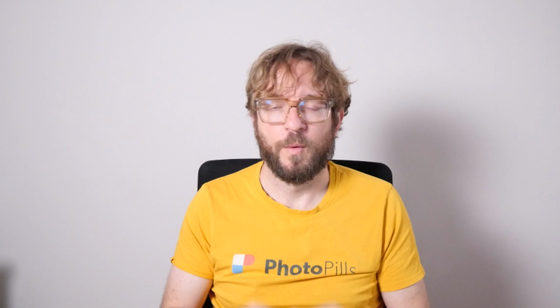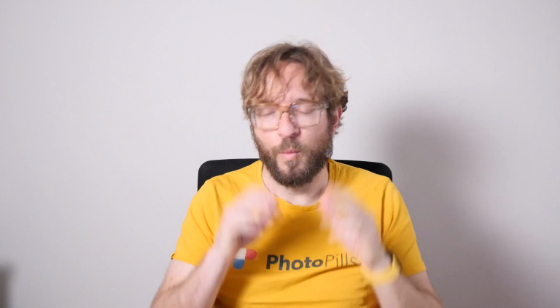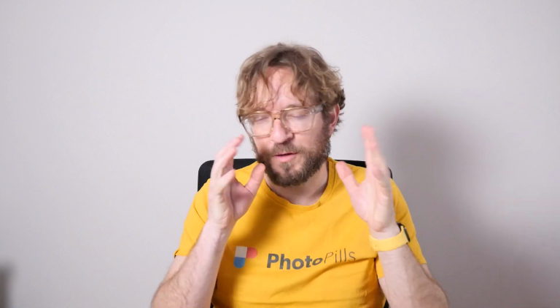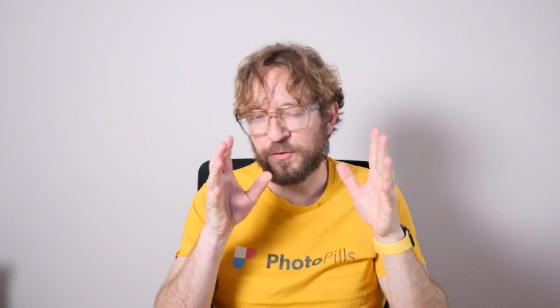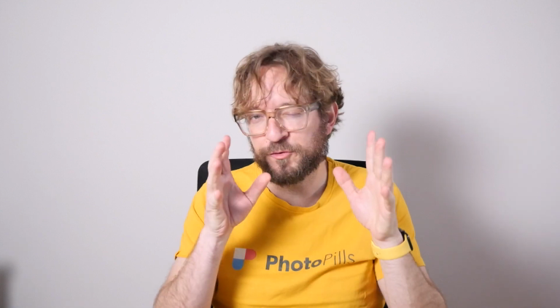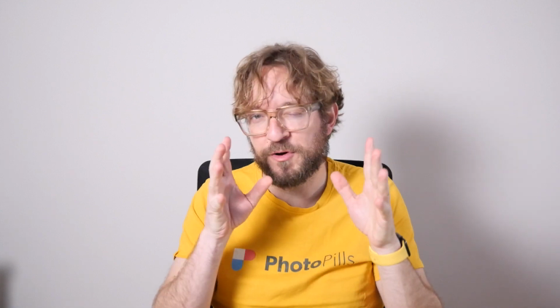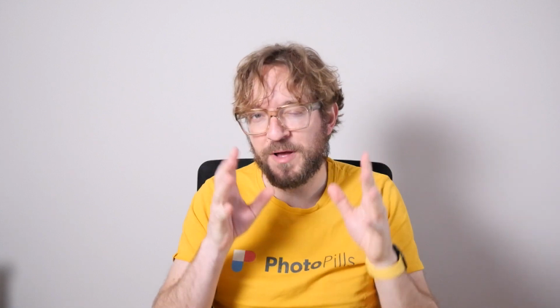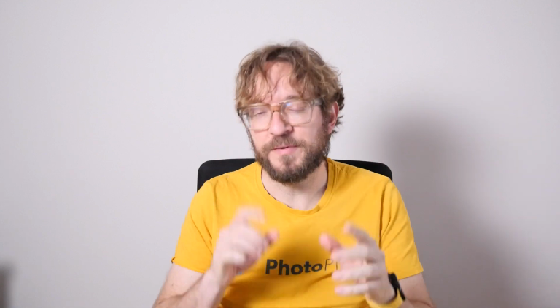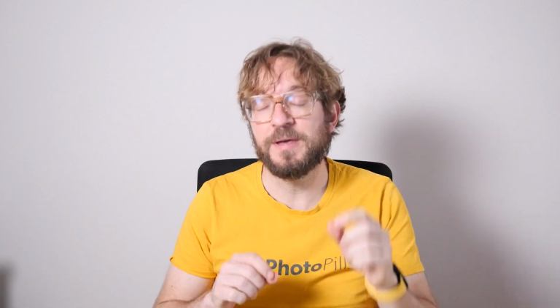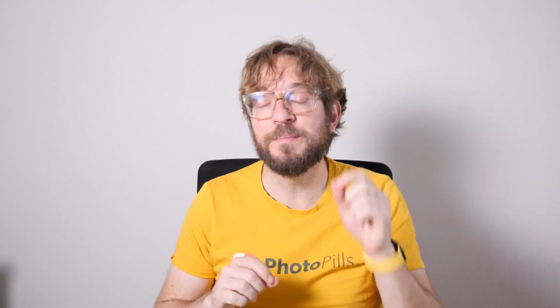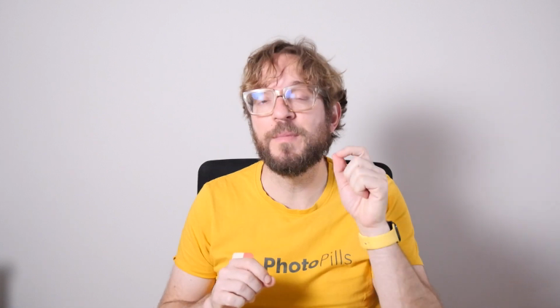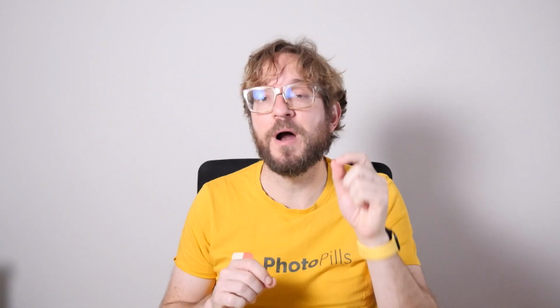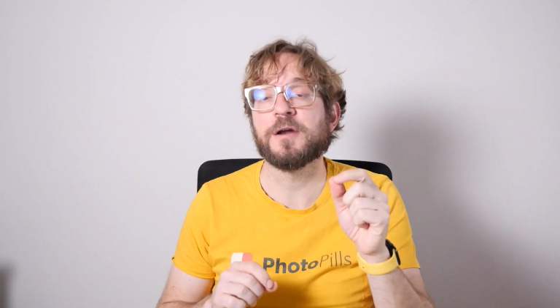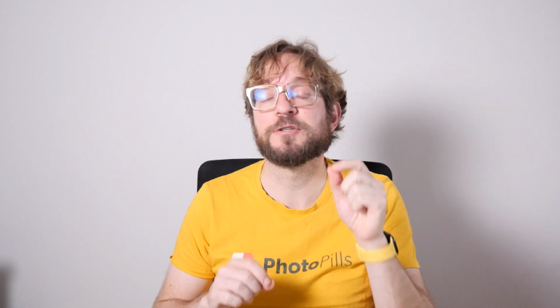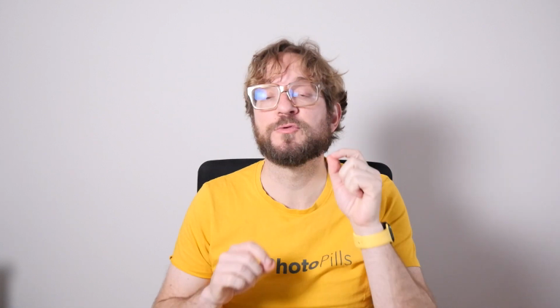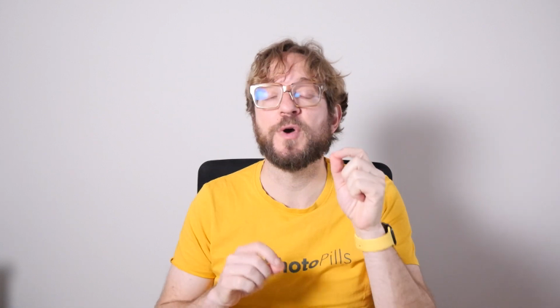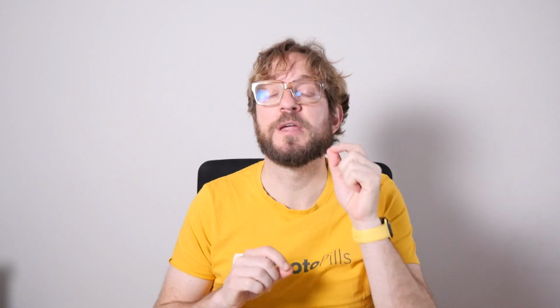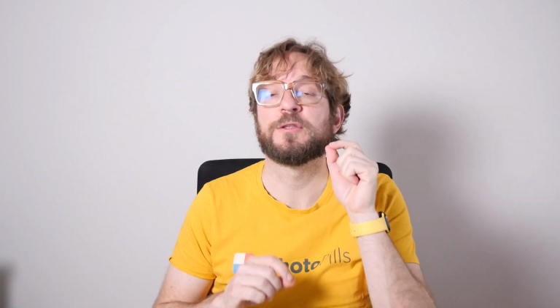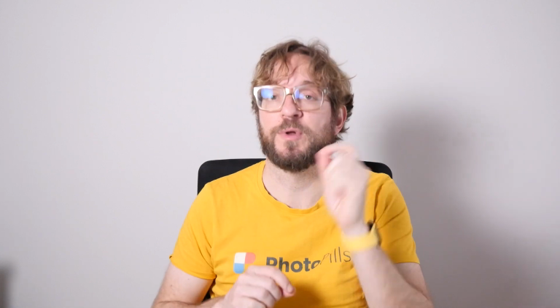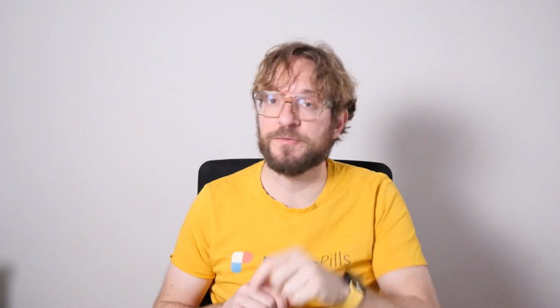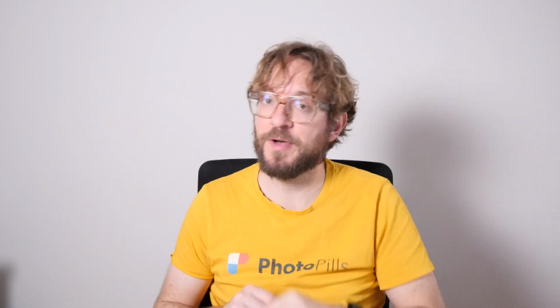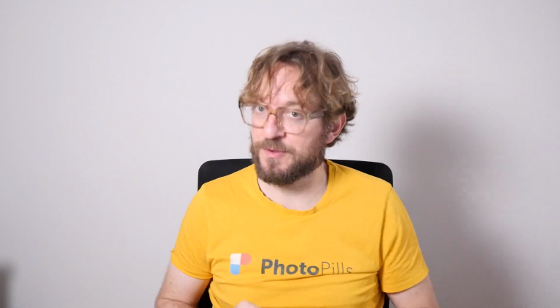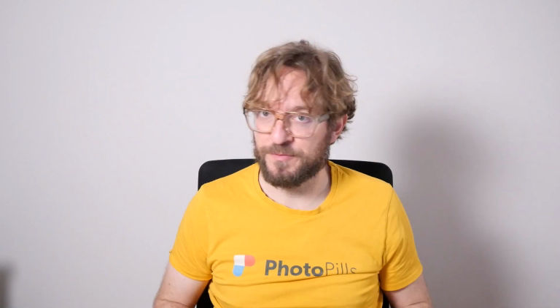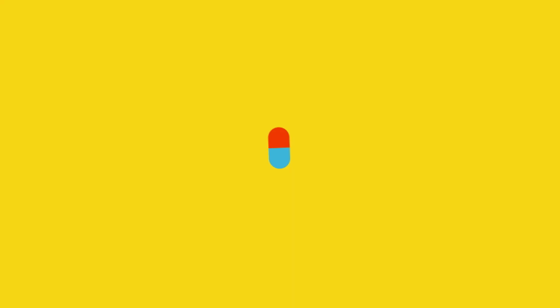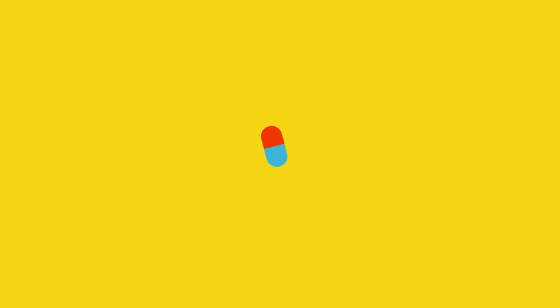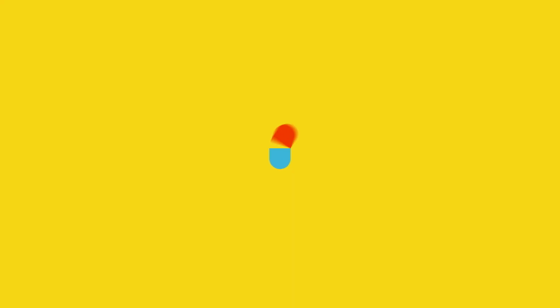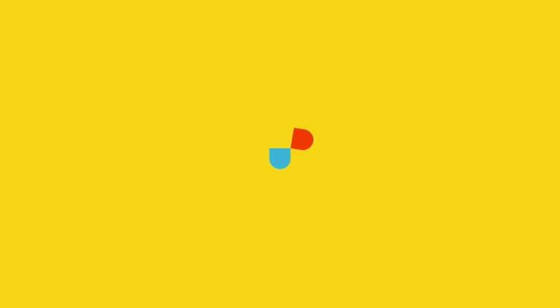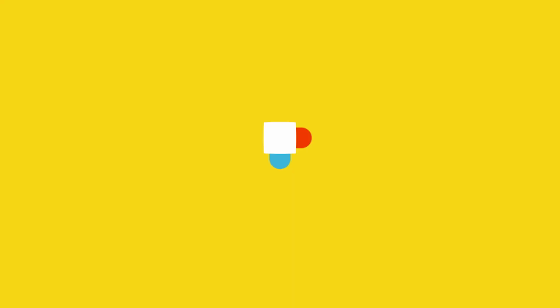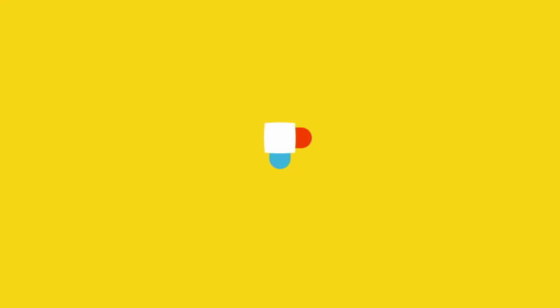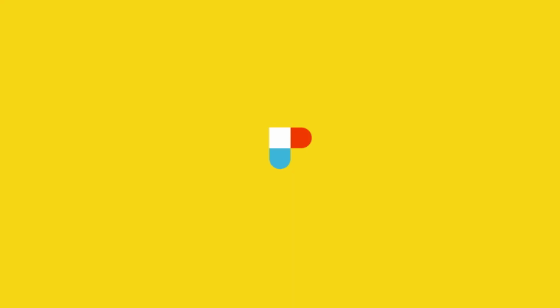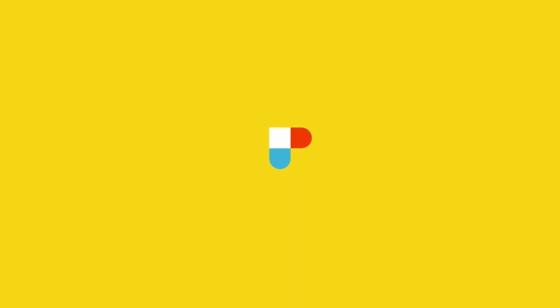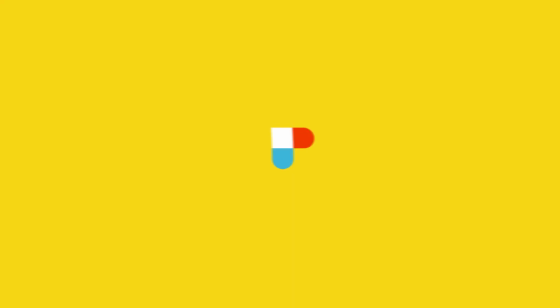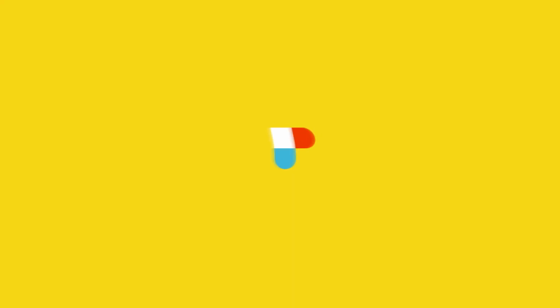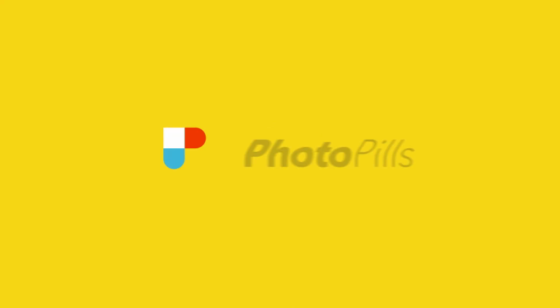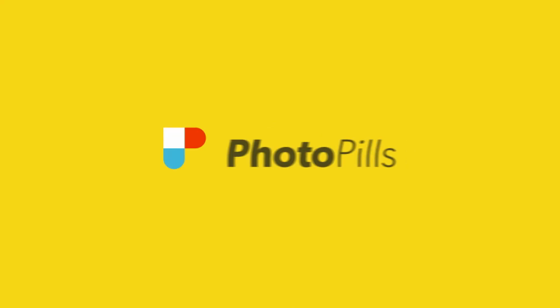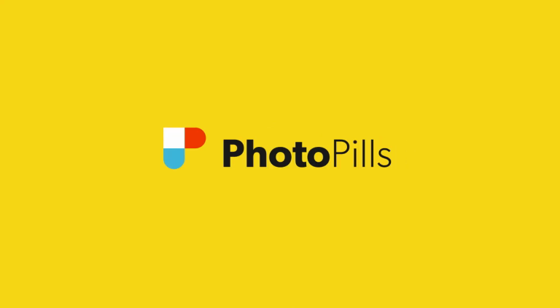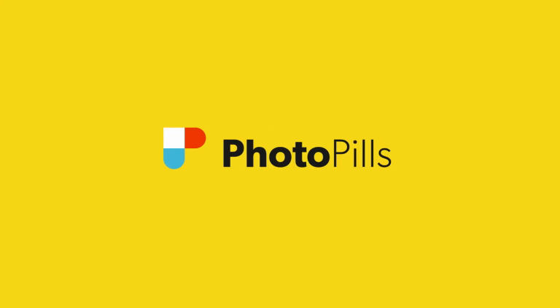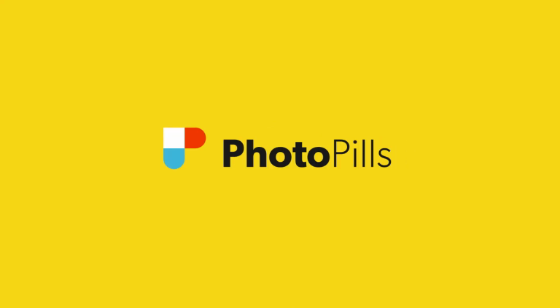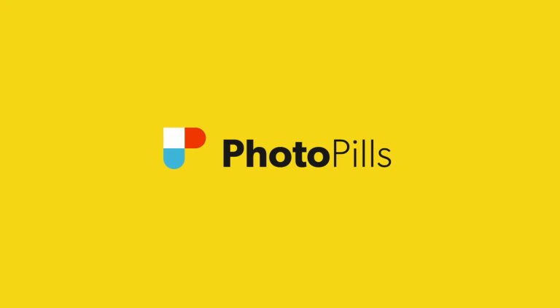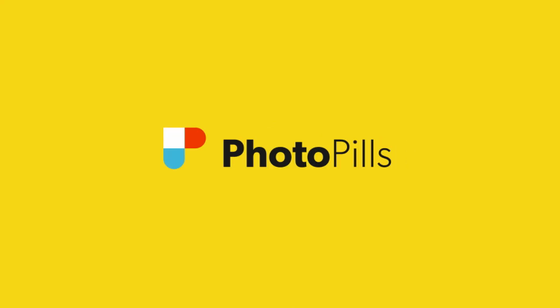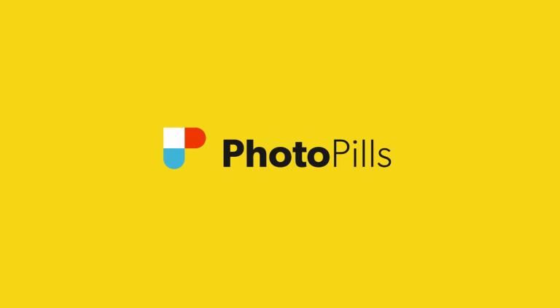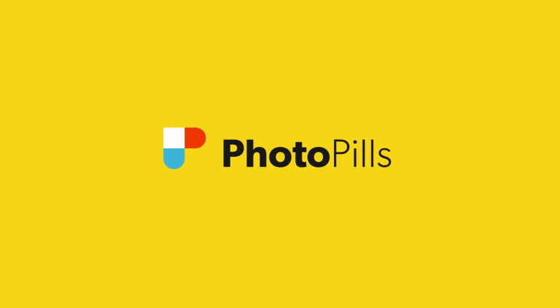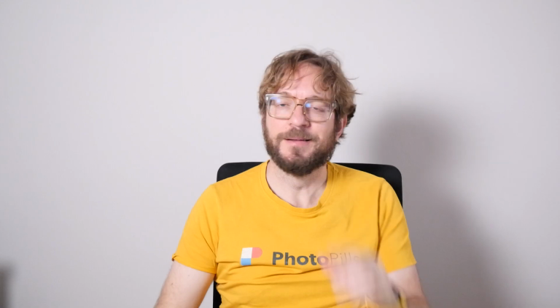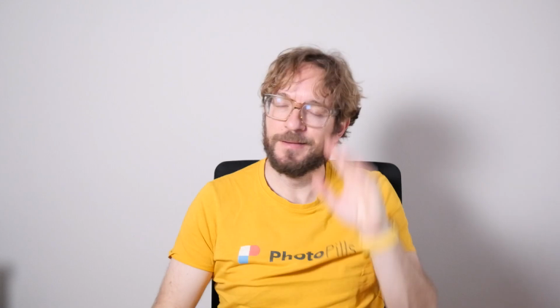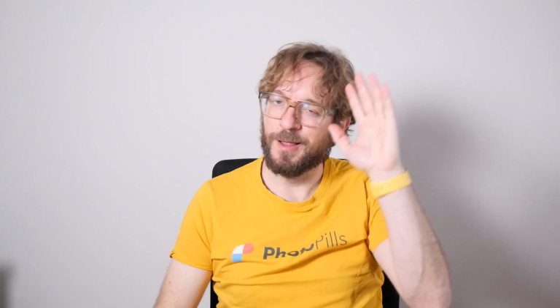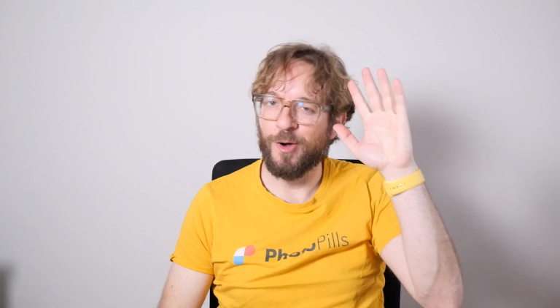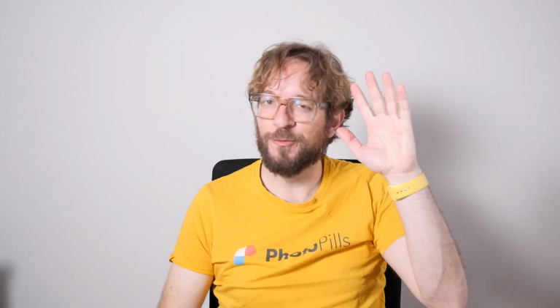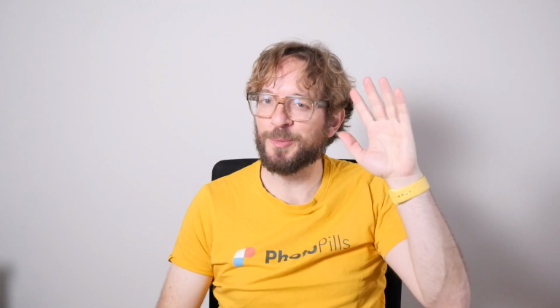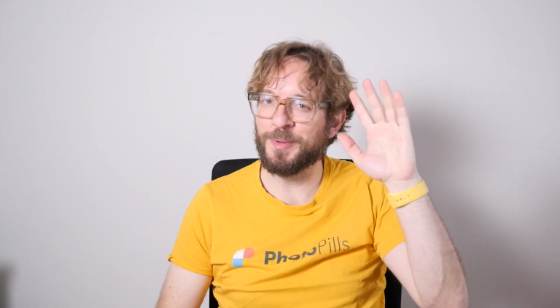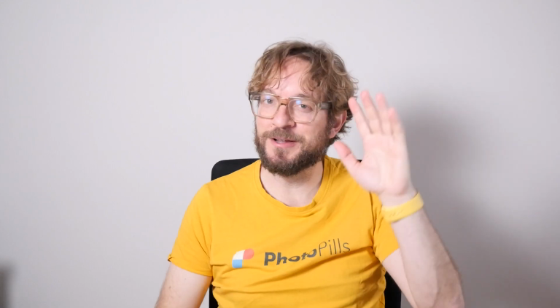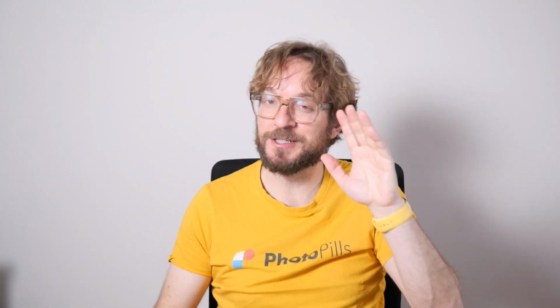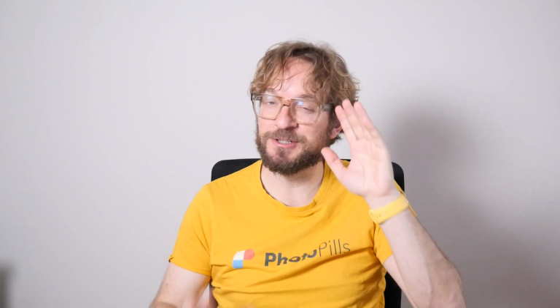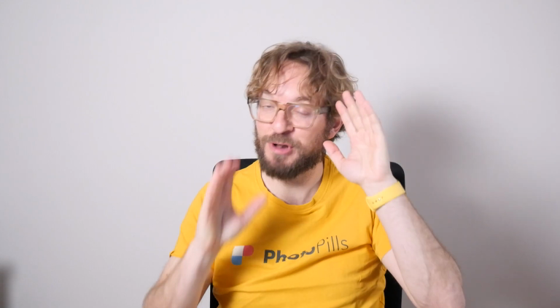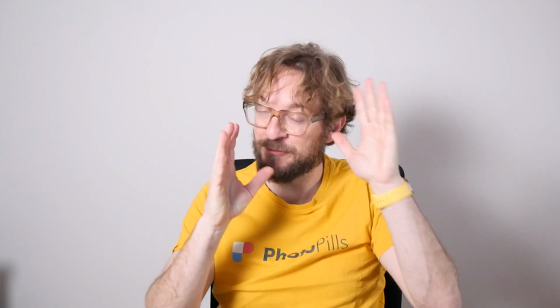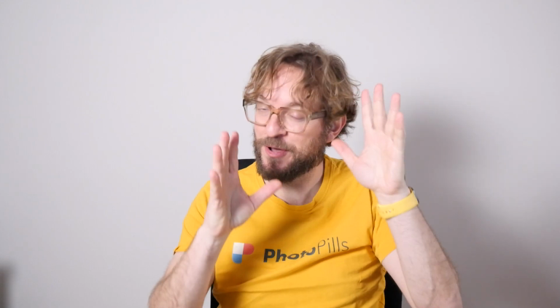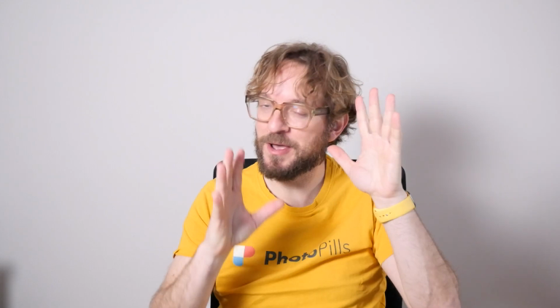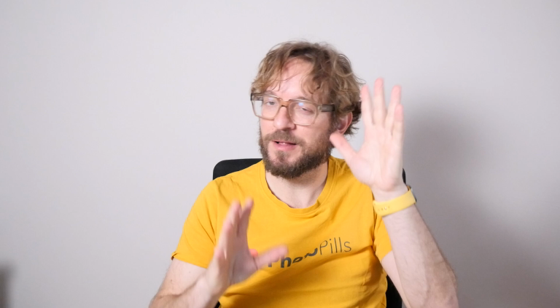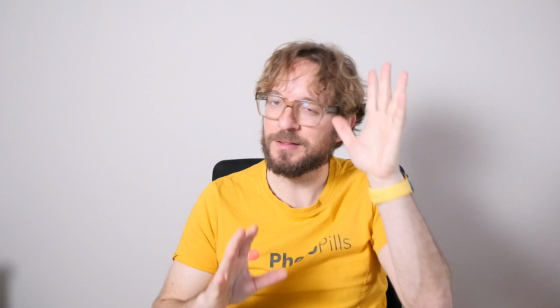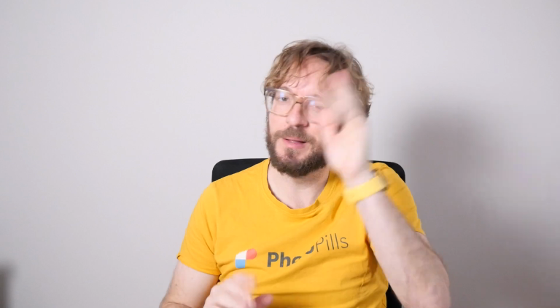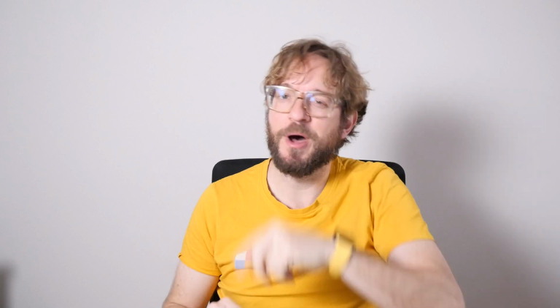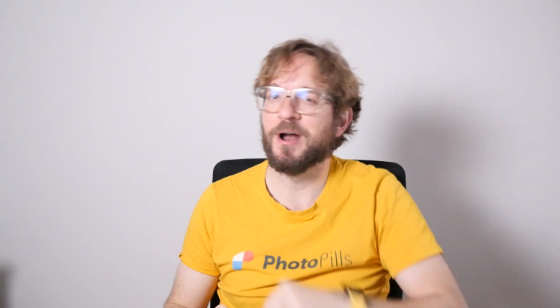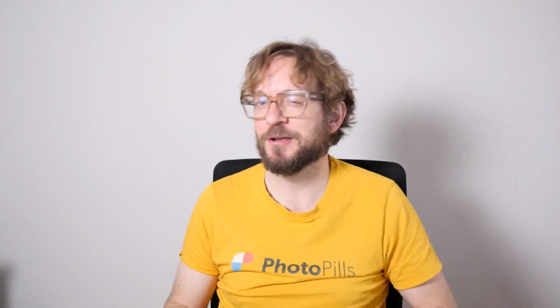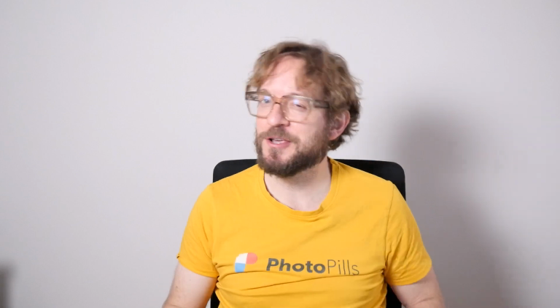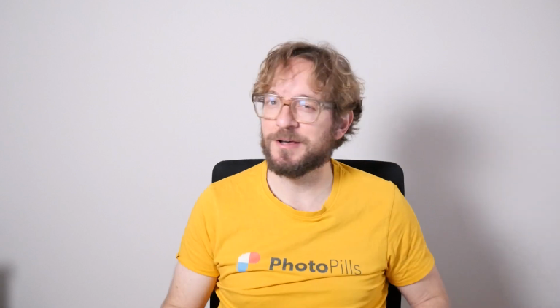What to photograph in March 2025. Hello PhotoPillers! Raphael DeBar here.